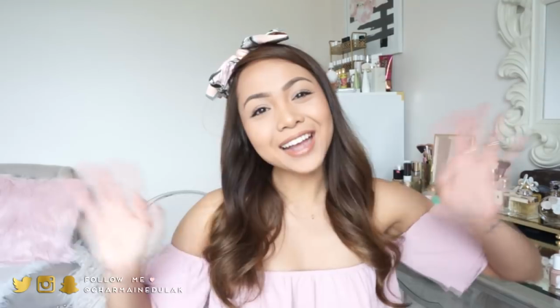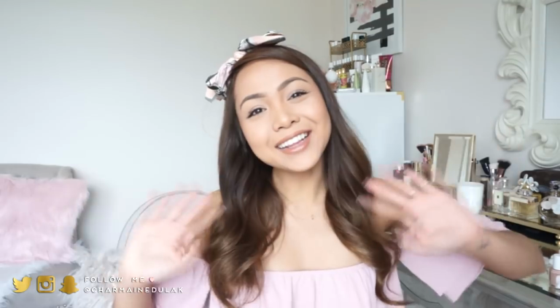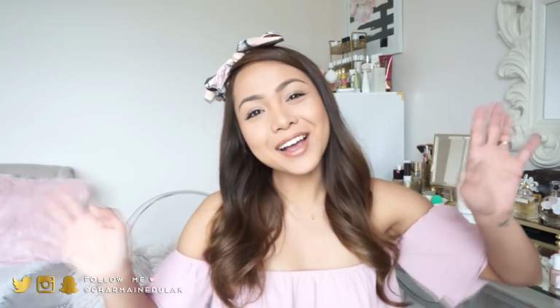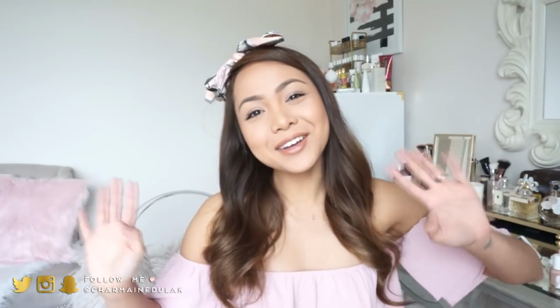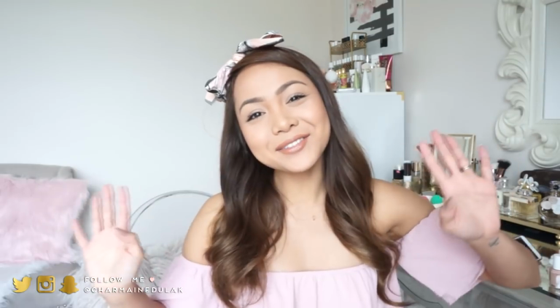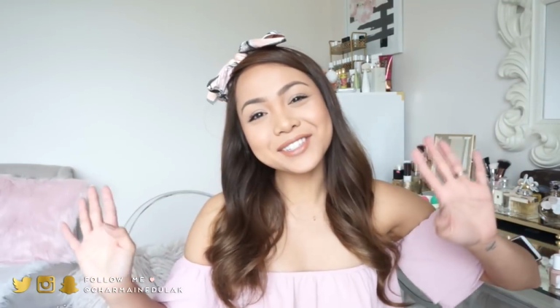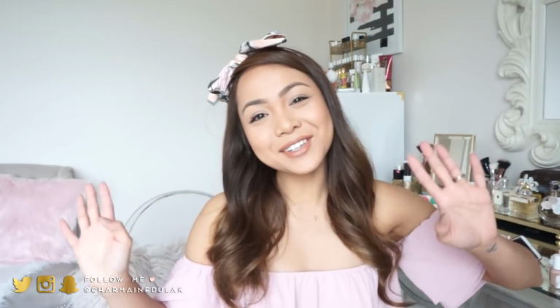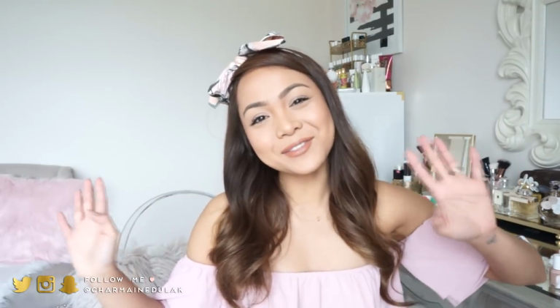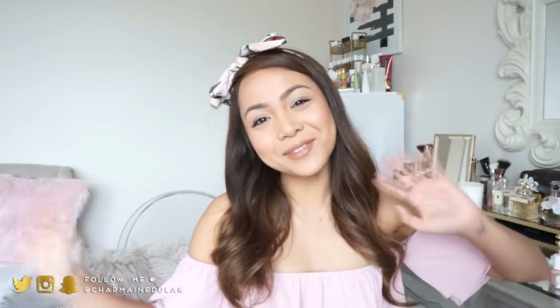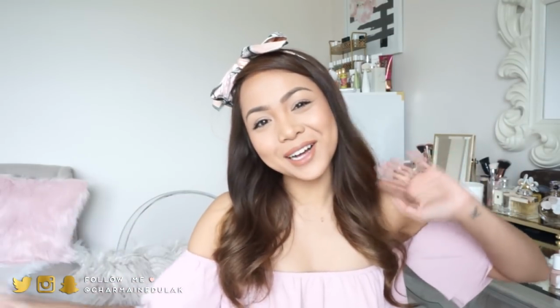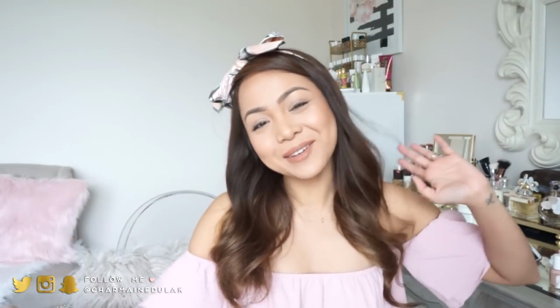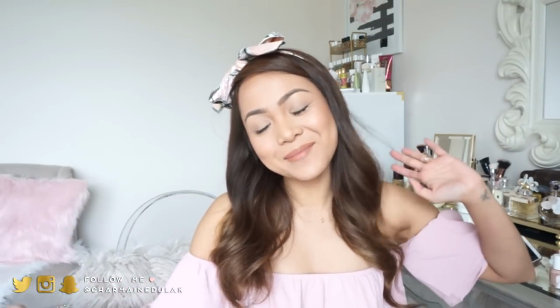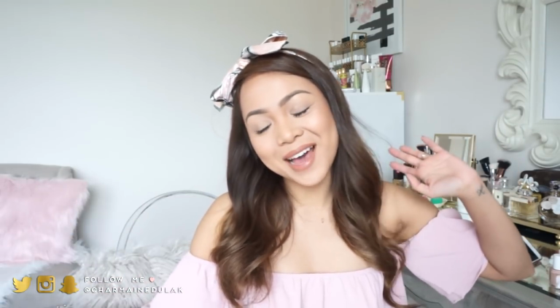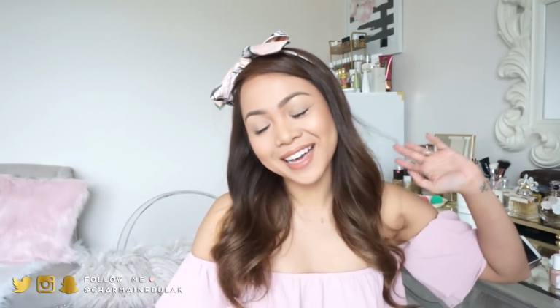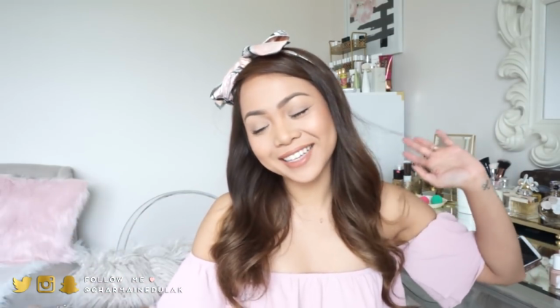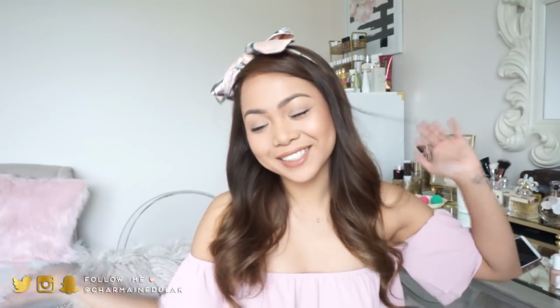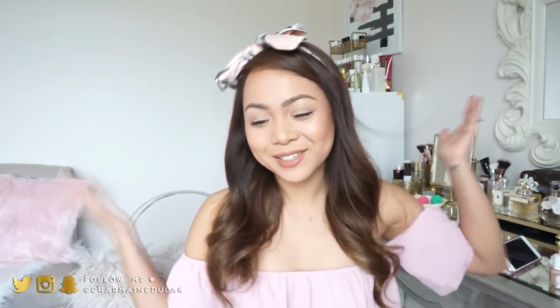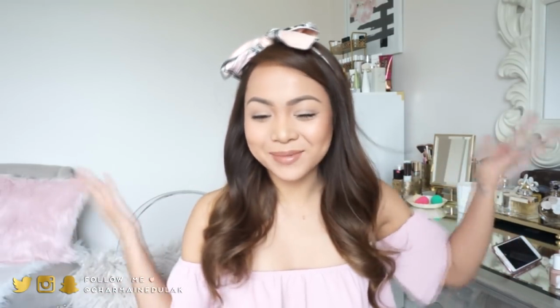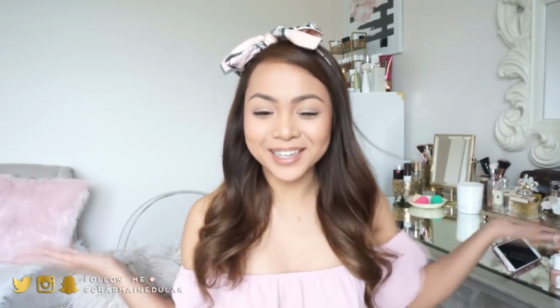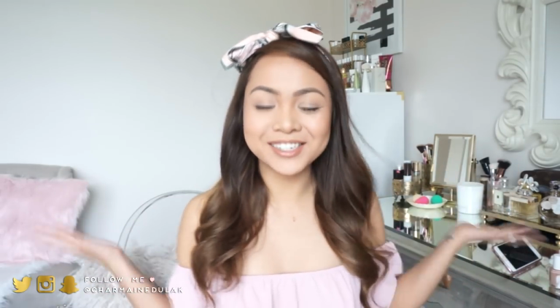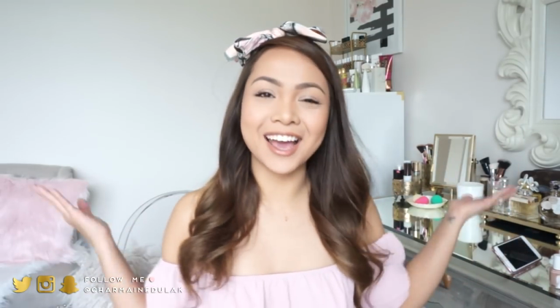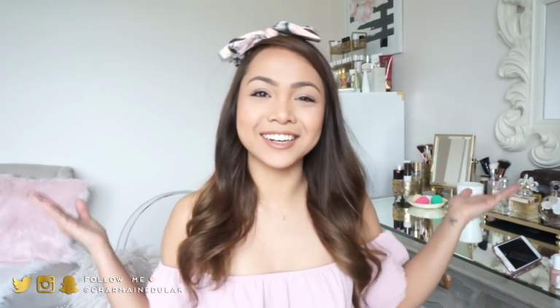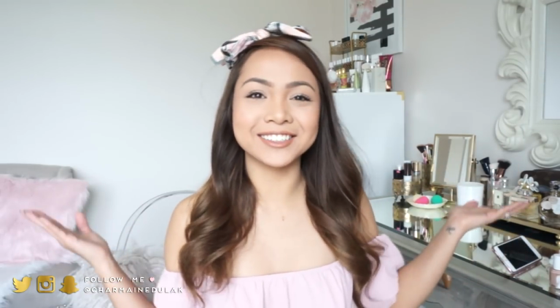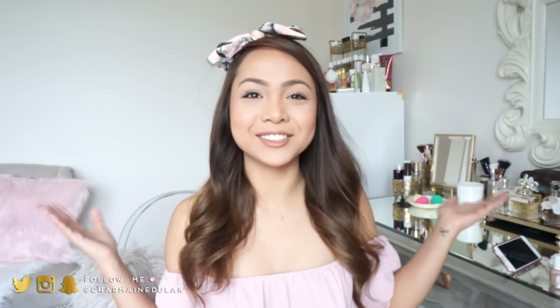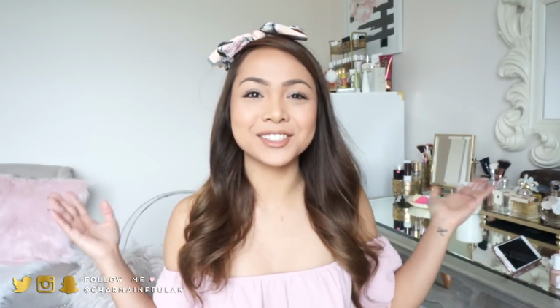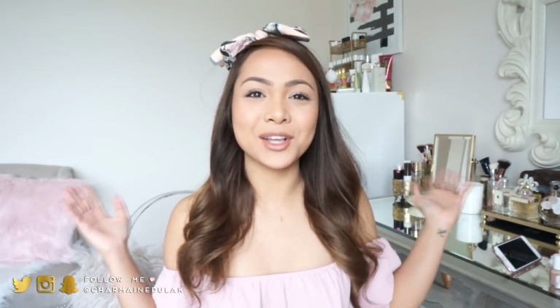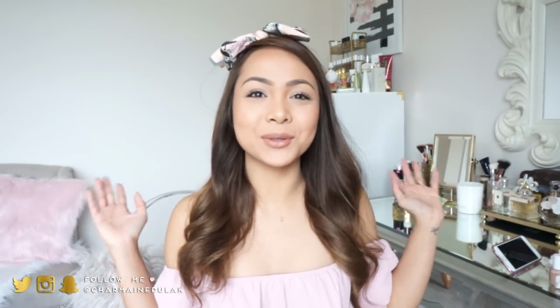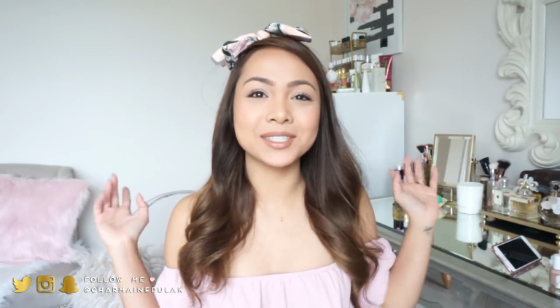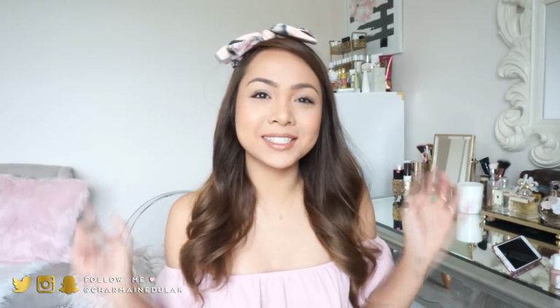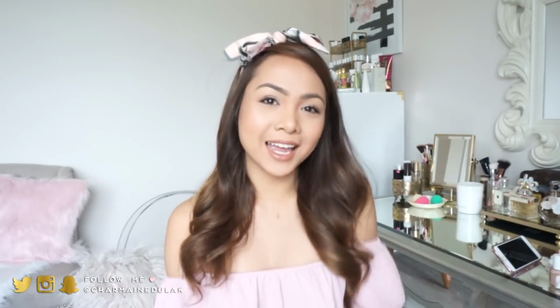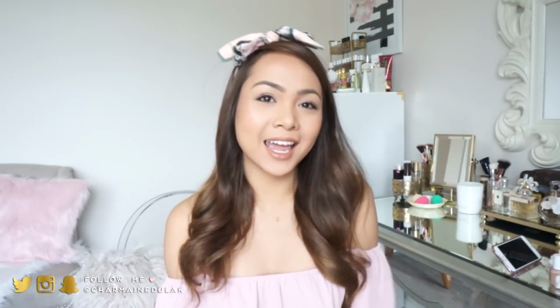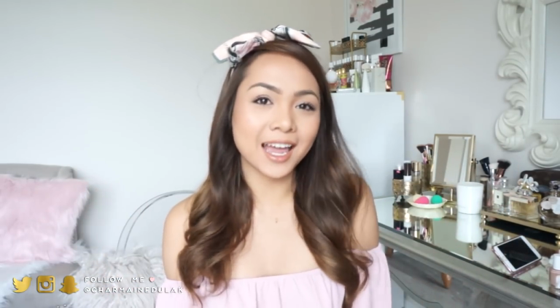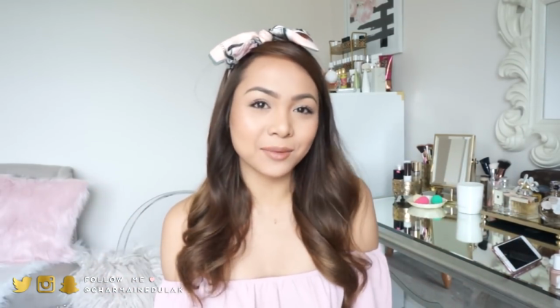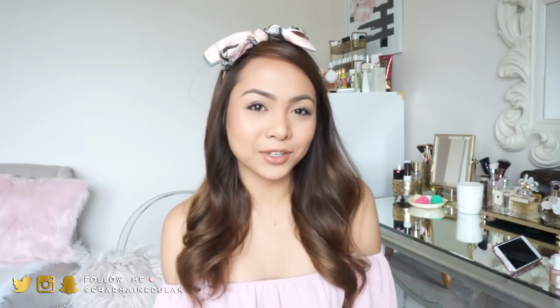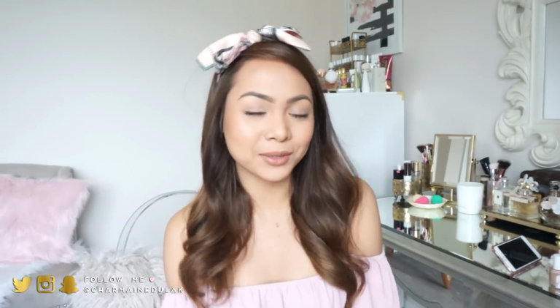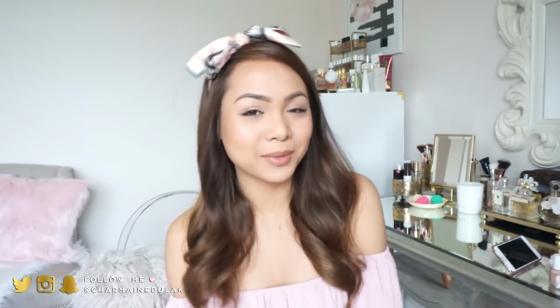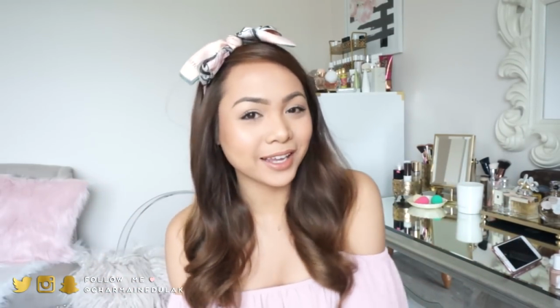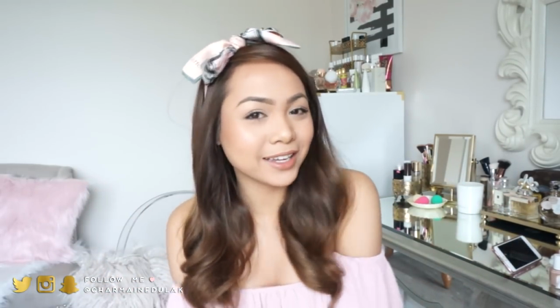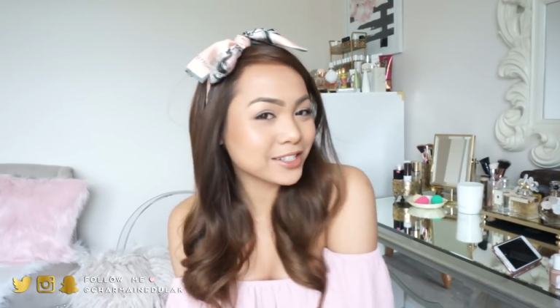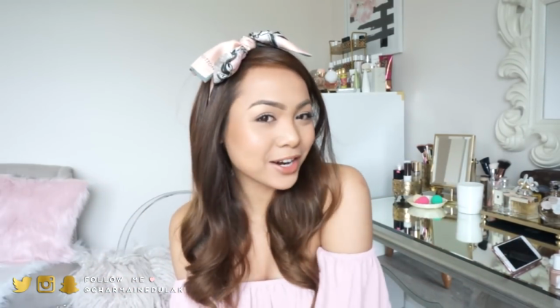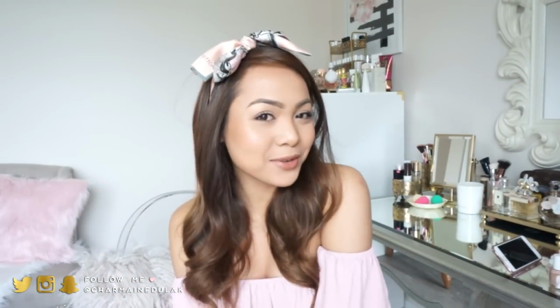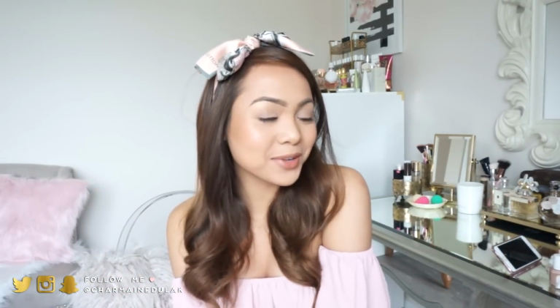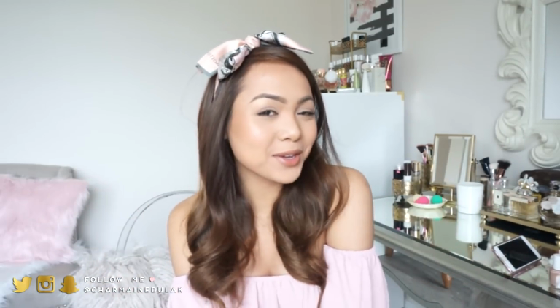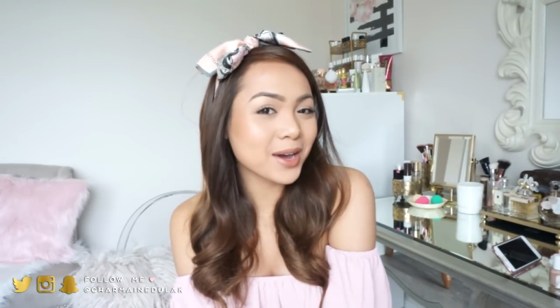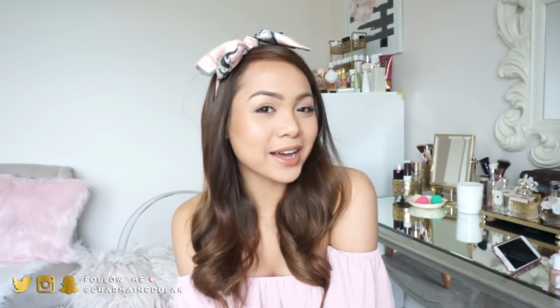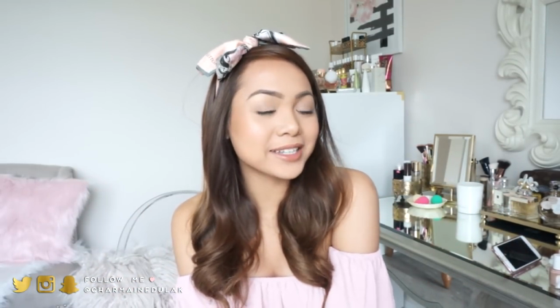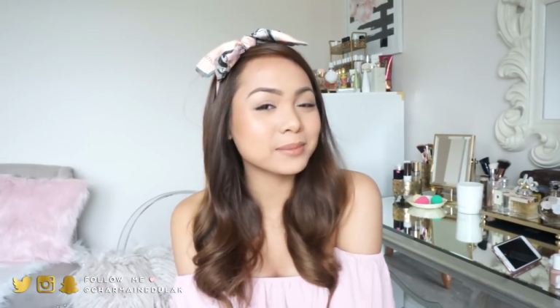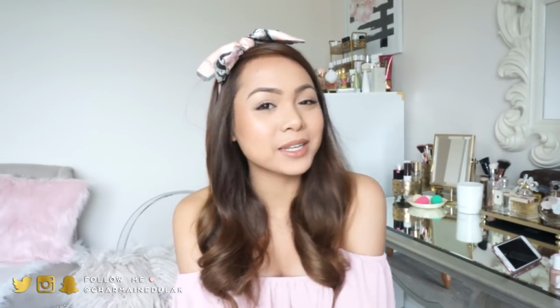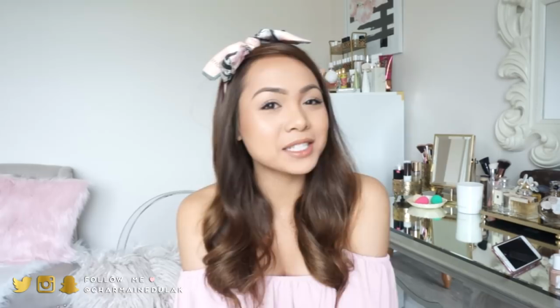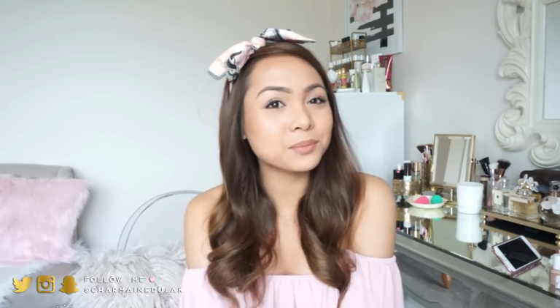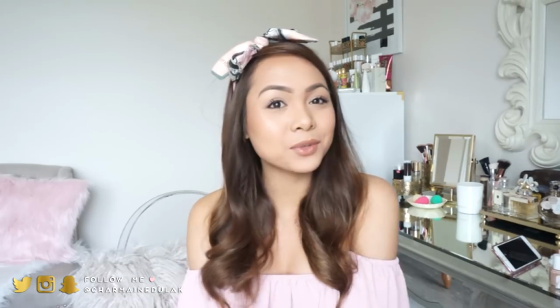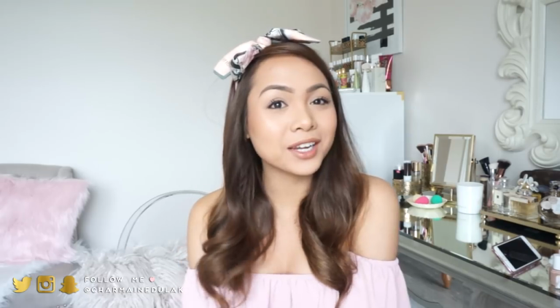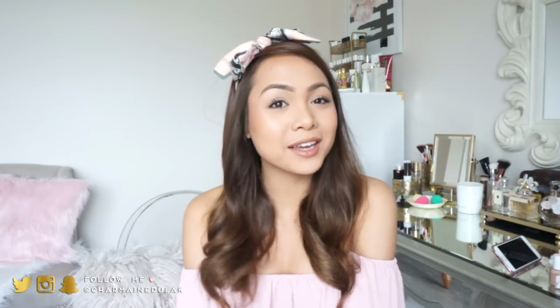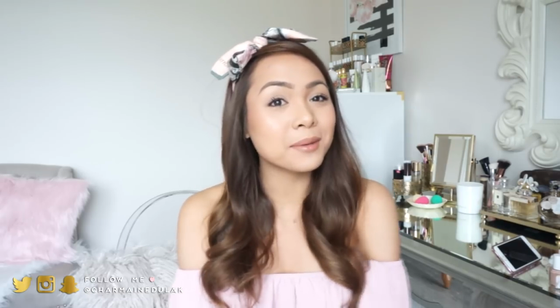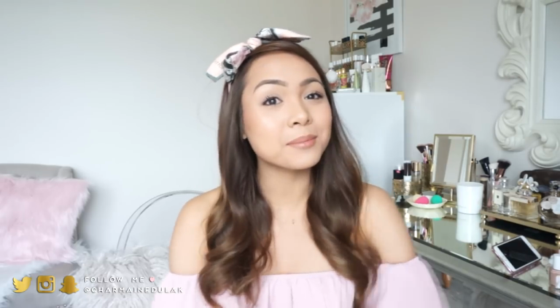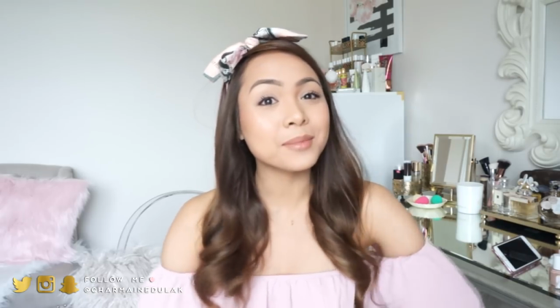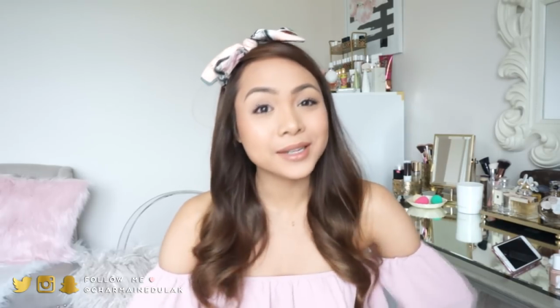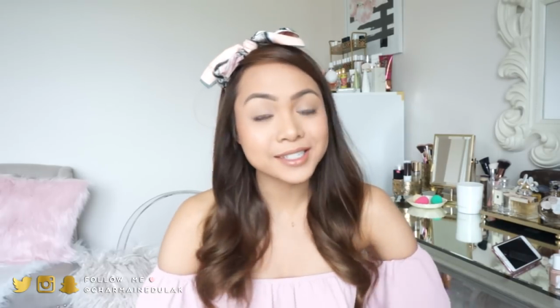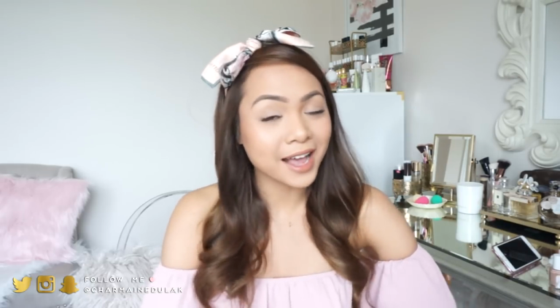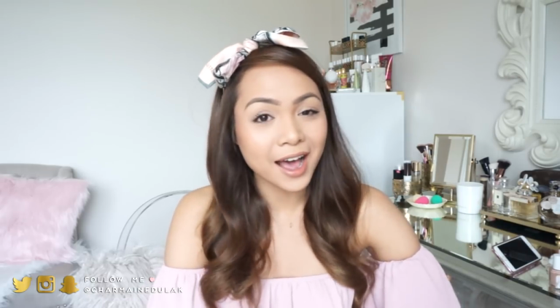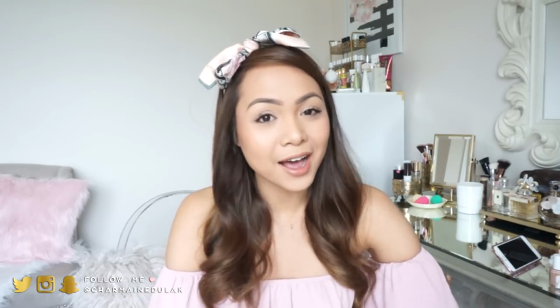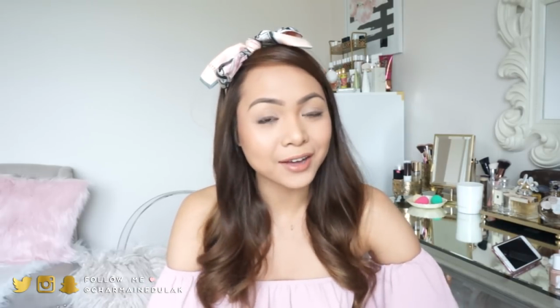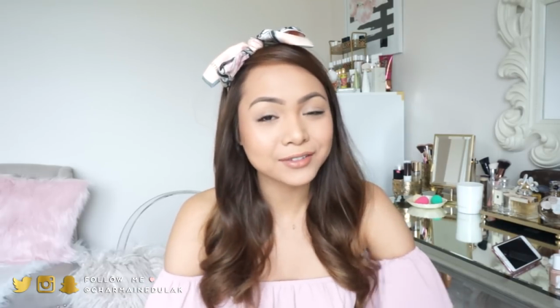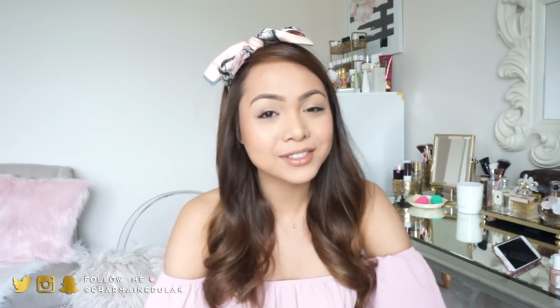Hi loves! Welcome back to my channel. So today I'm going to be sharing with you guys my spring must-haves.